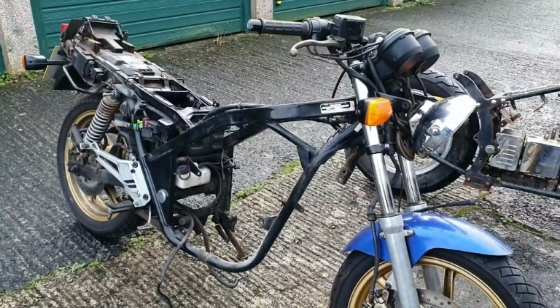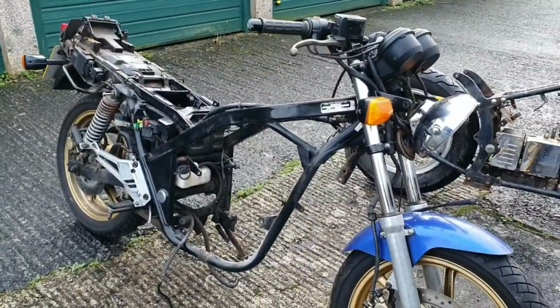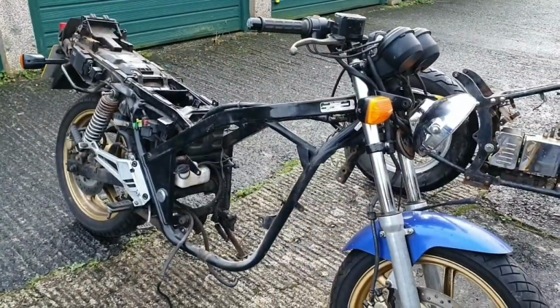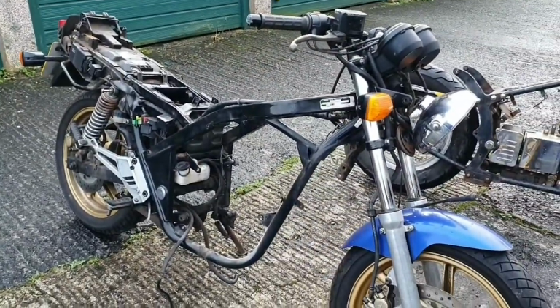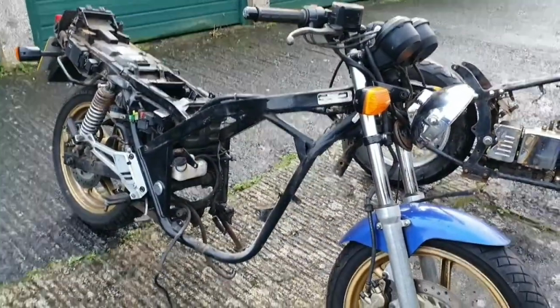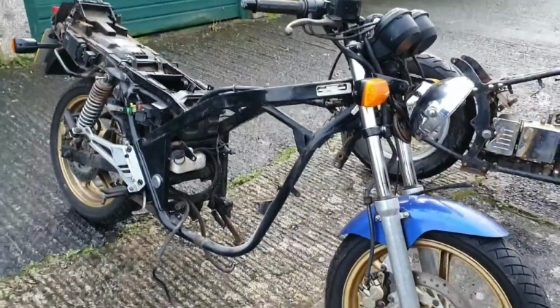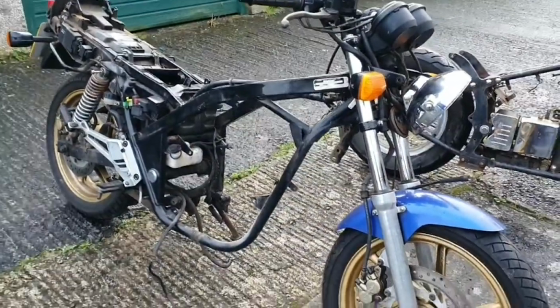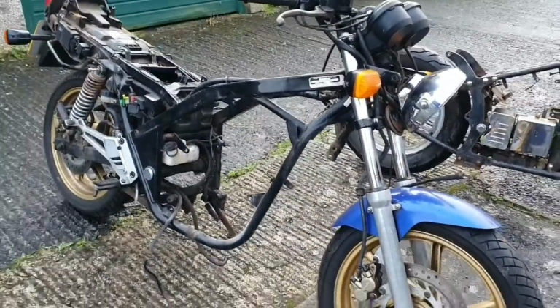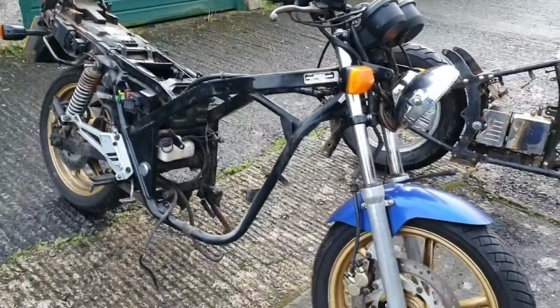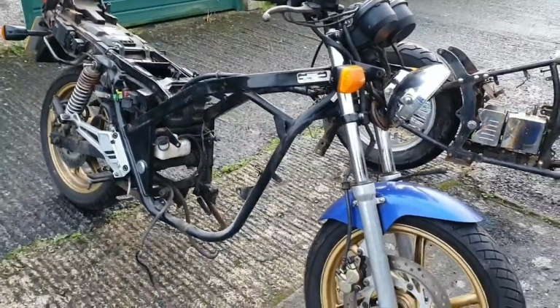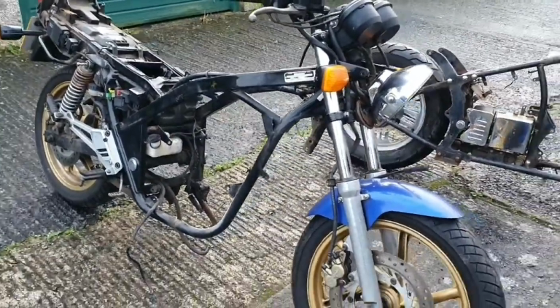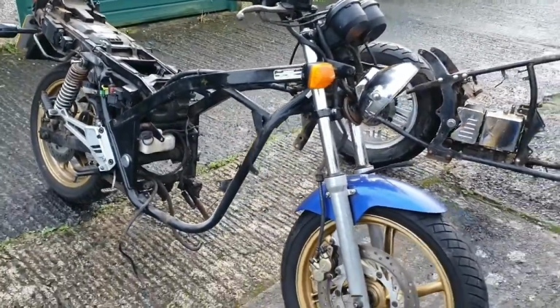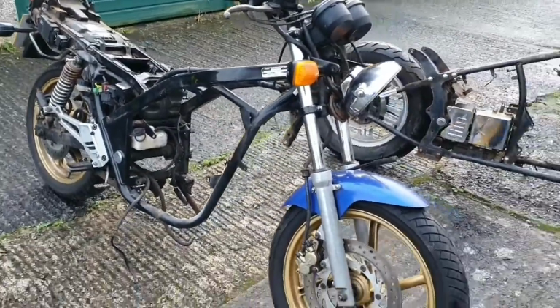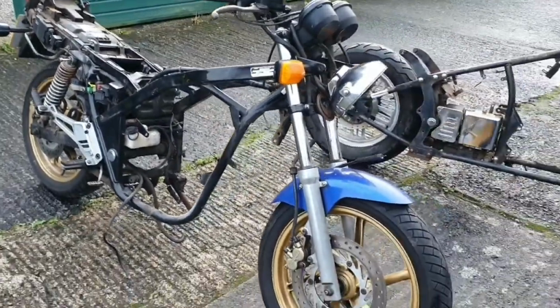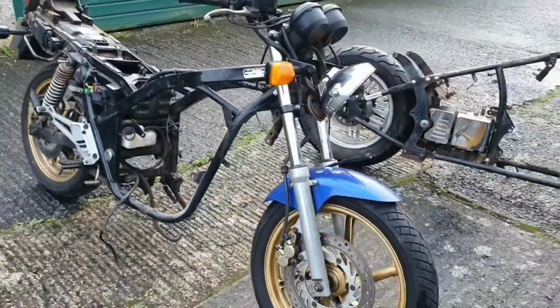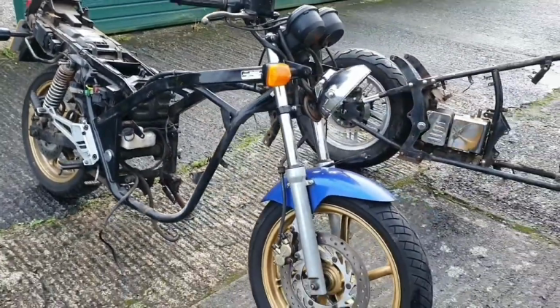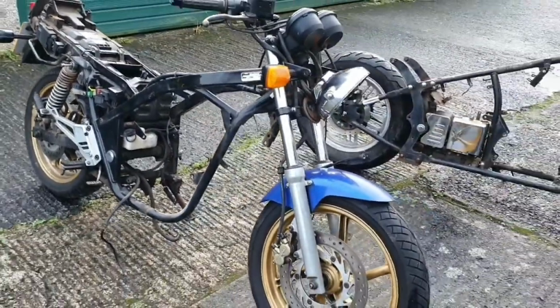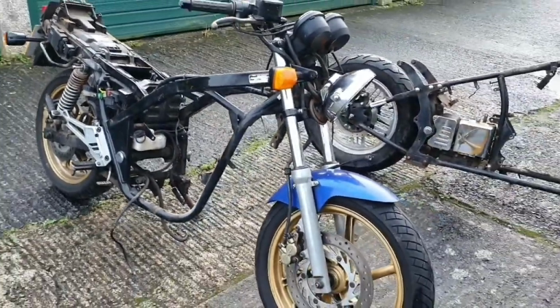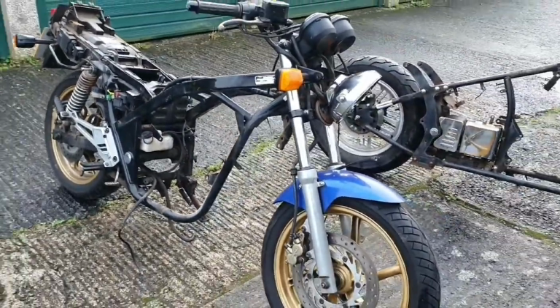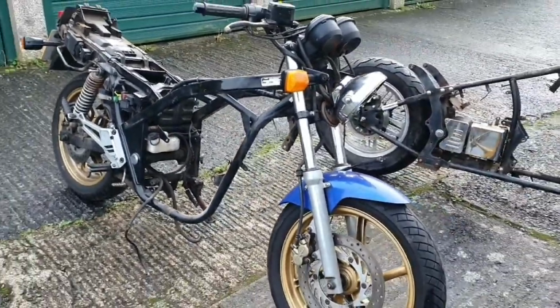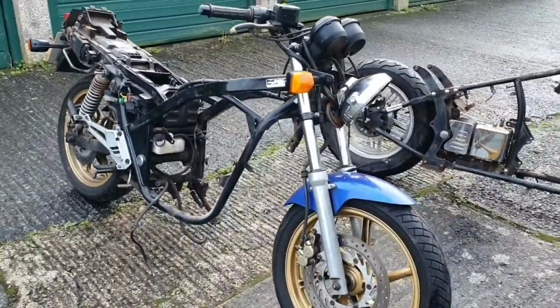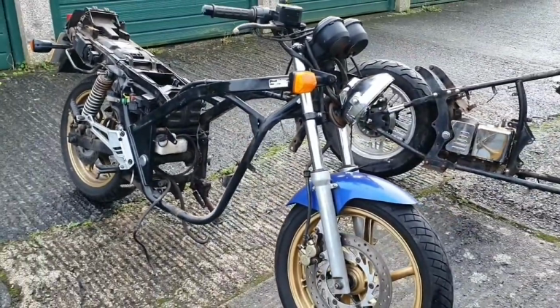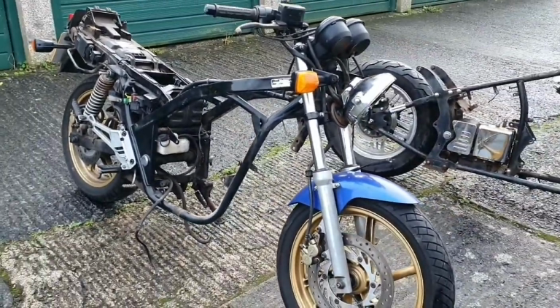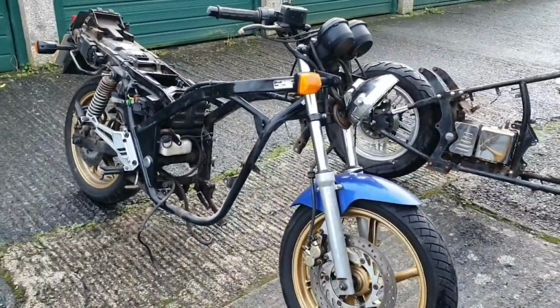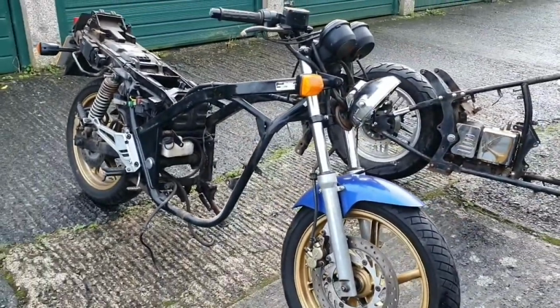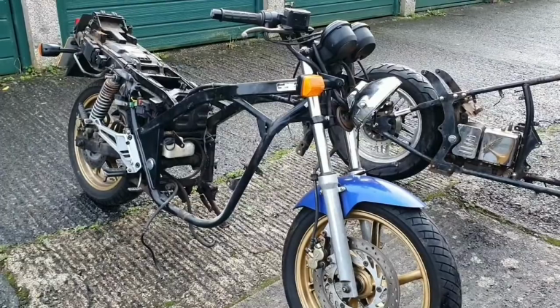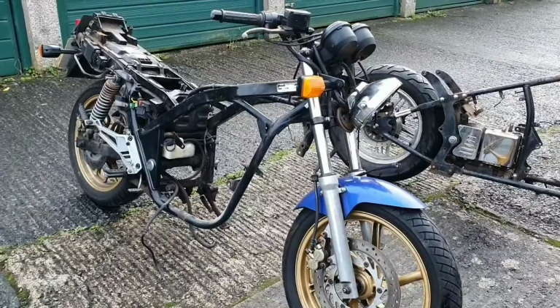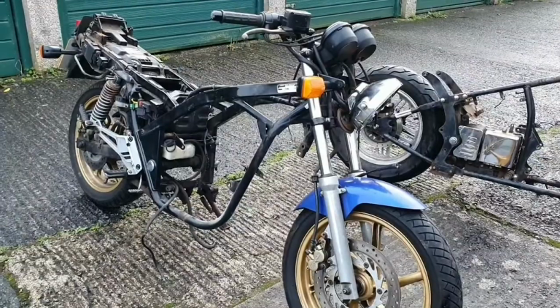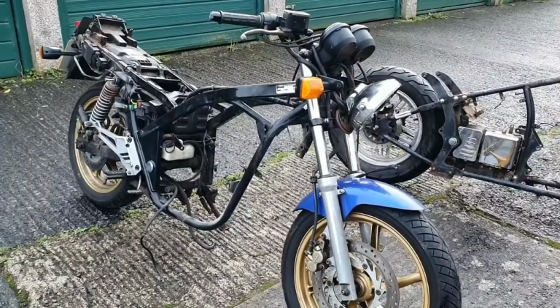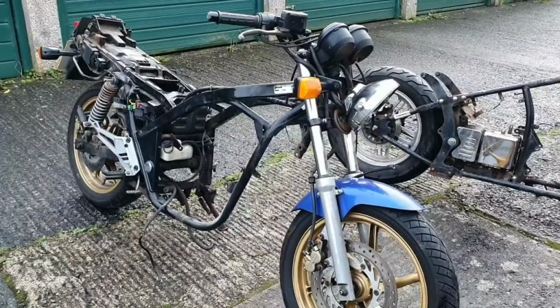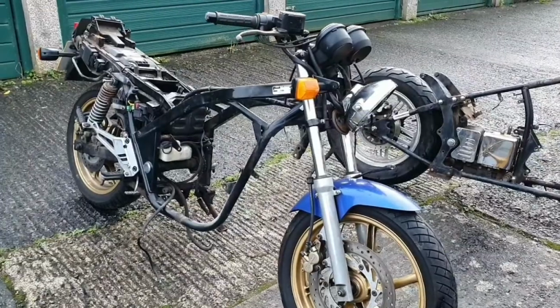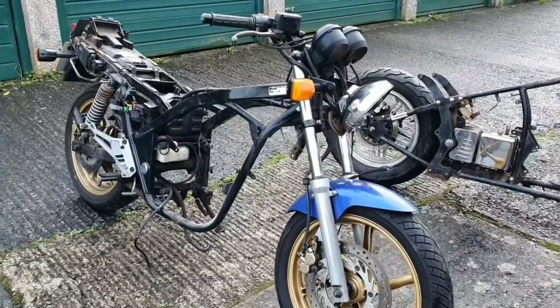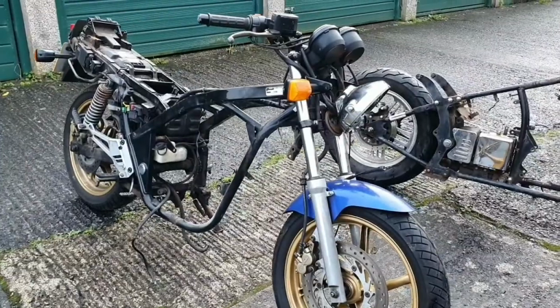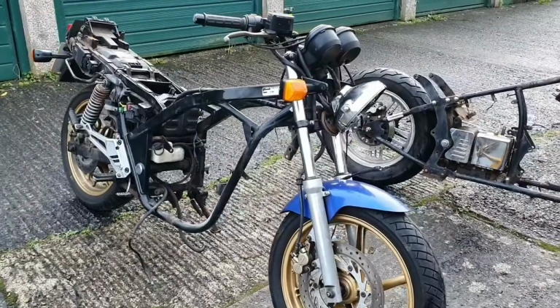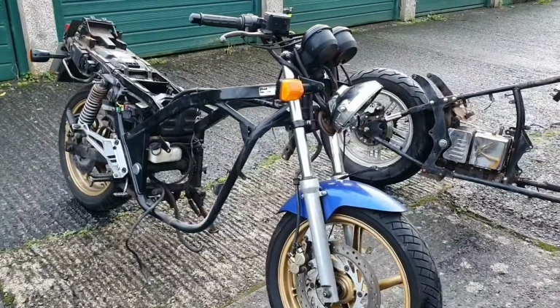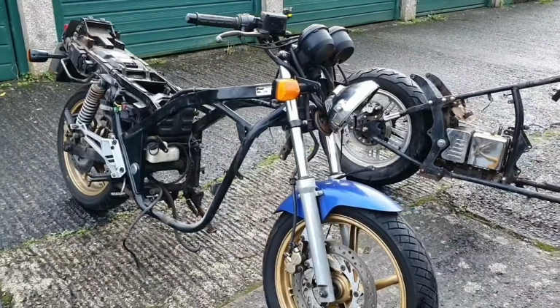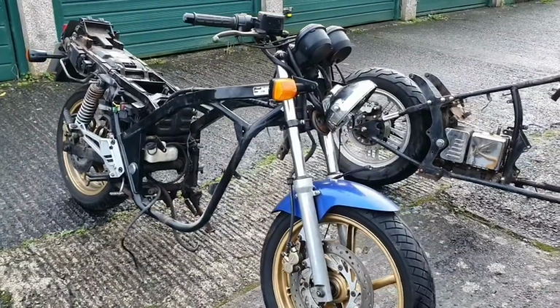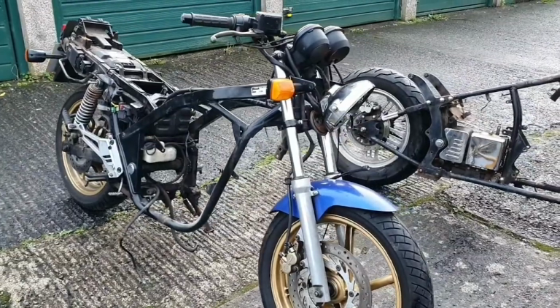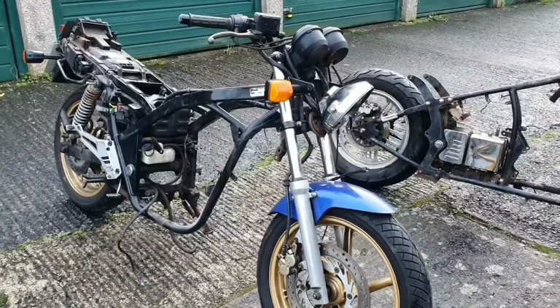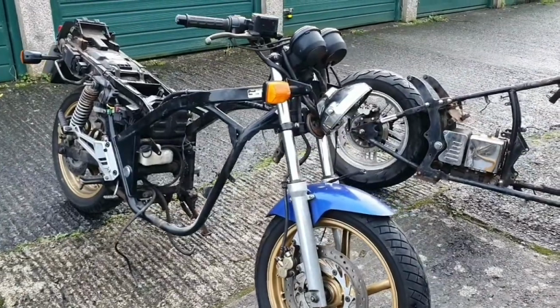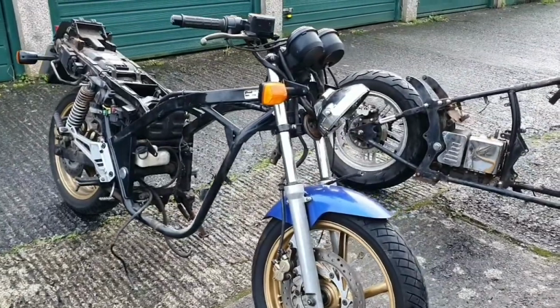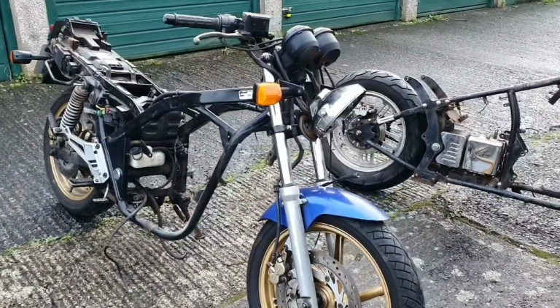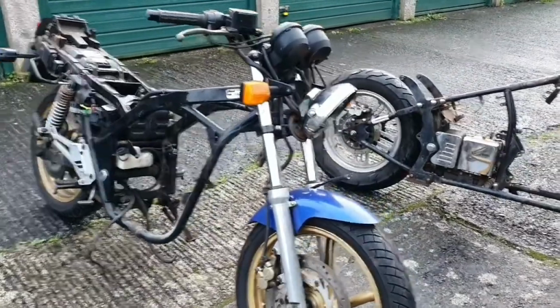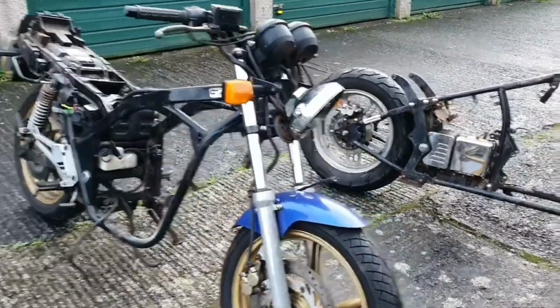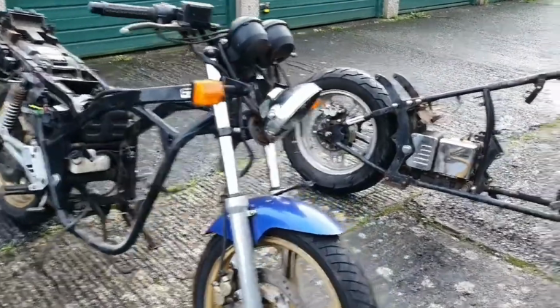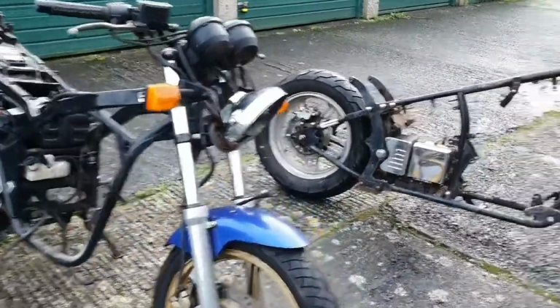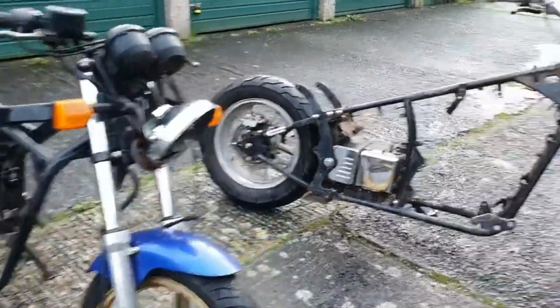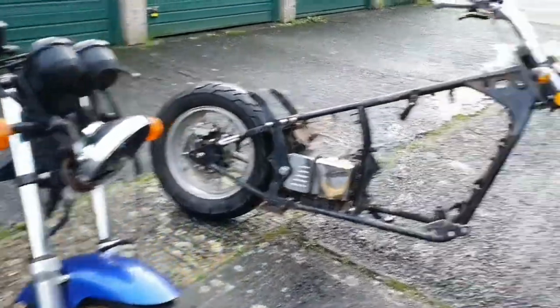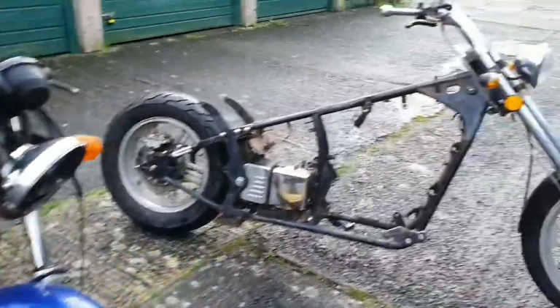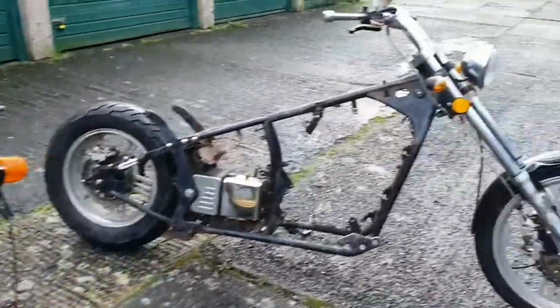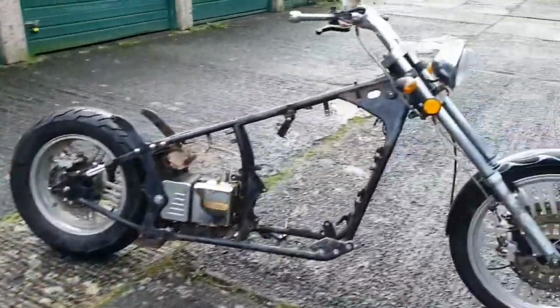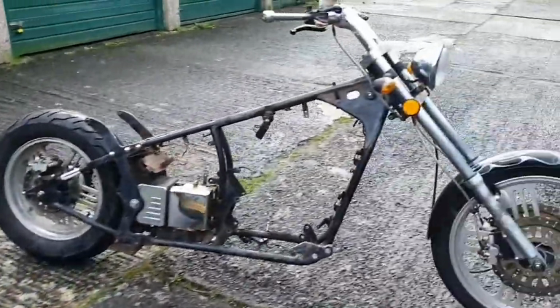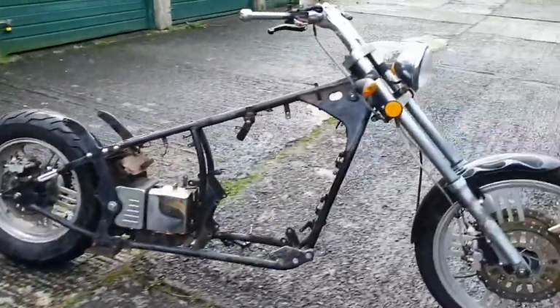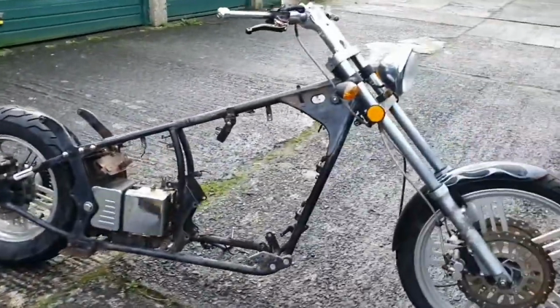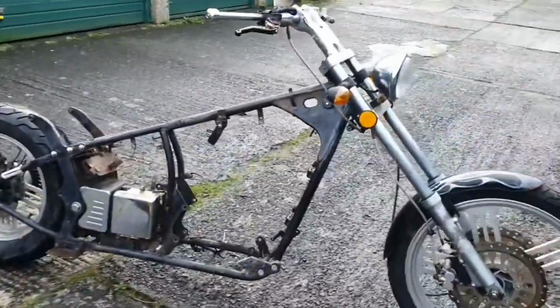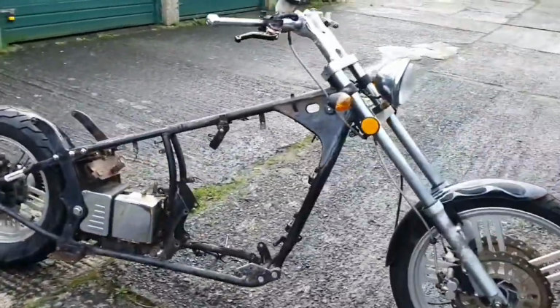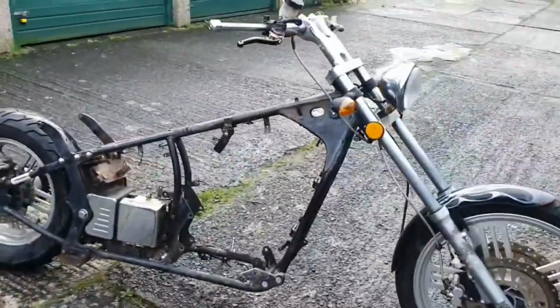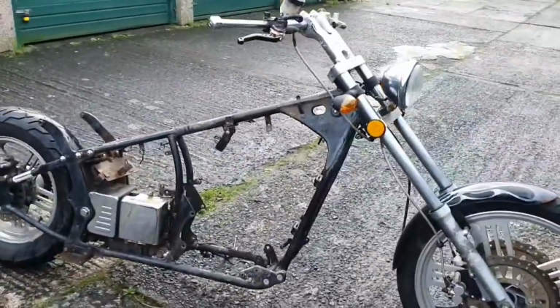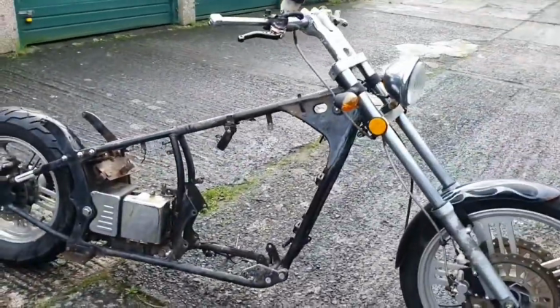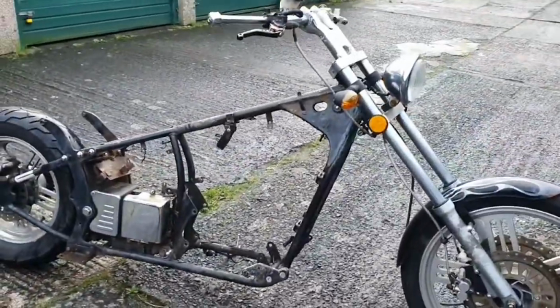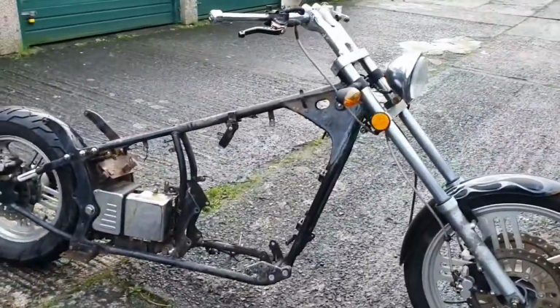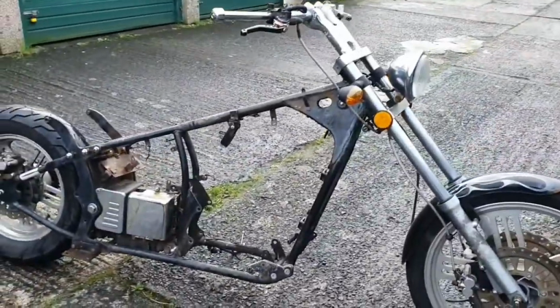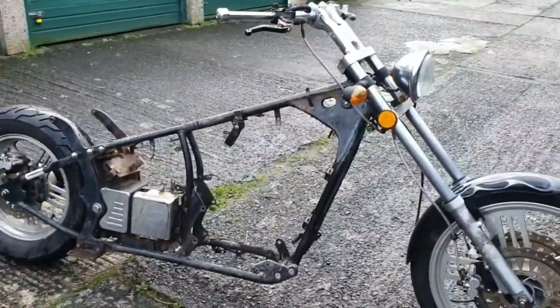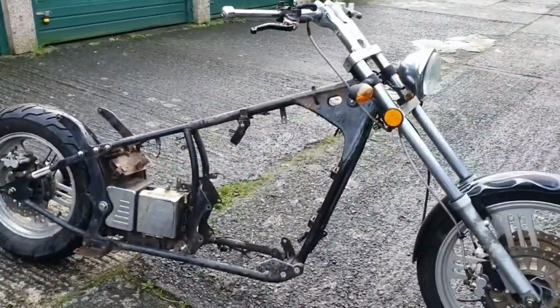It just needs some Japanese input. So we're putting all the gubbins — the engine, the loom, all the bits from the Japanese bike — into the Chinese one.